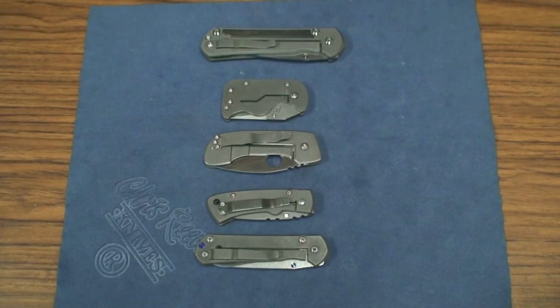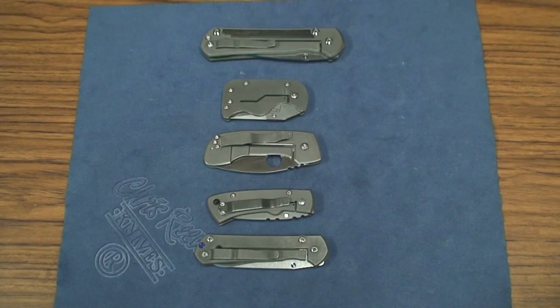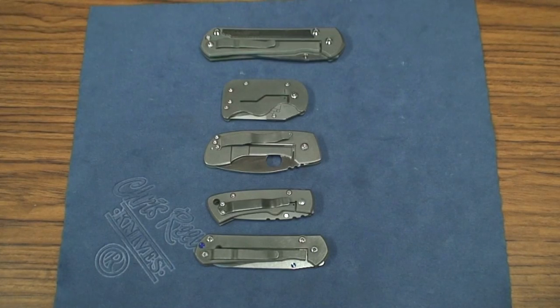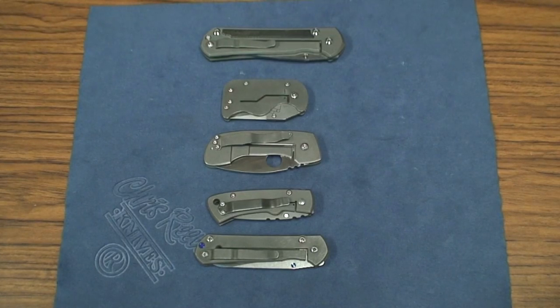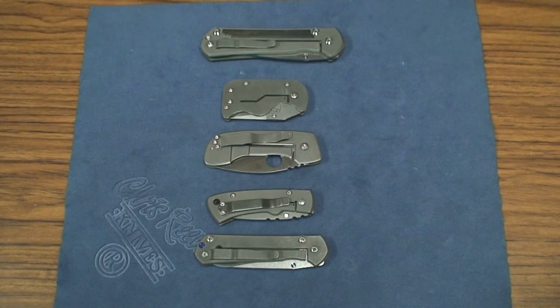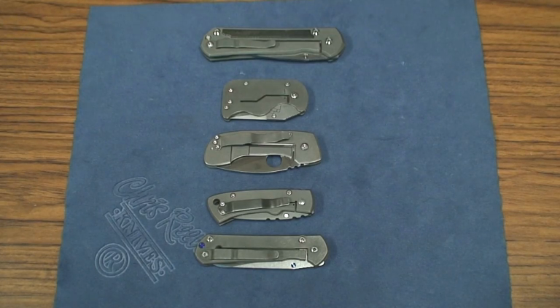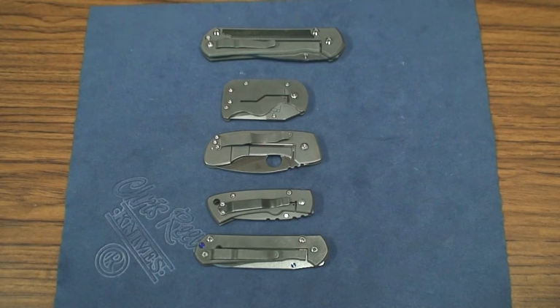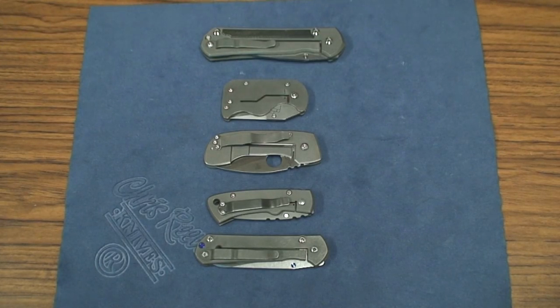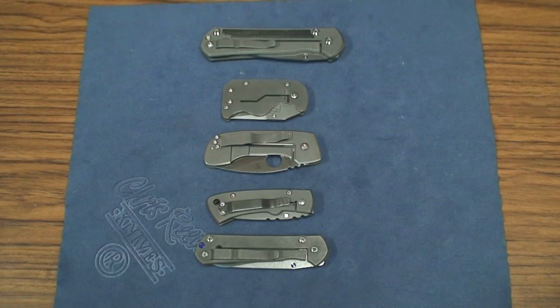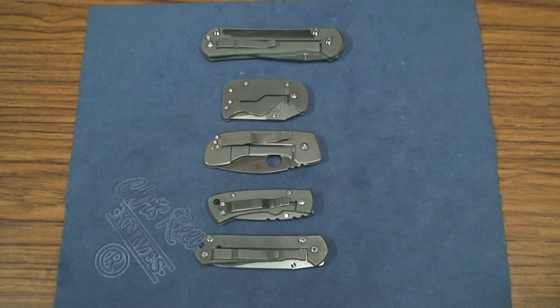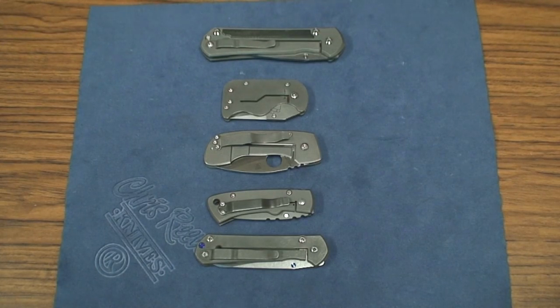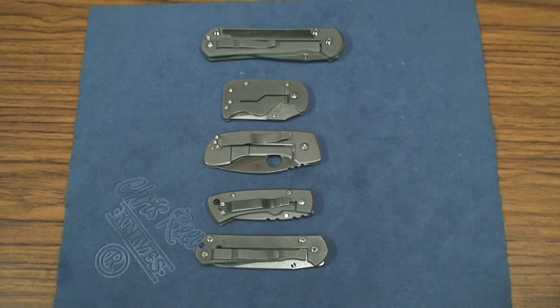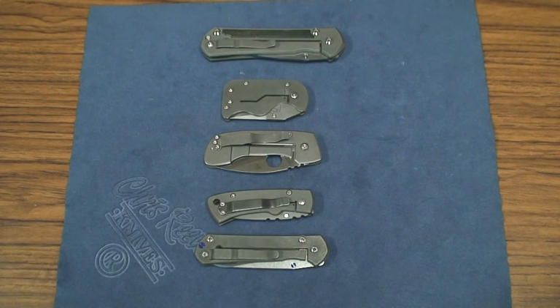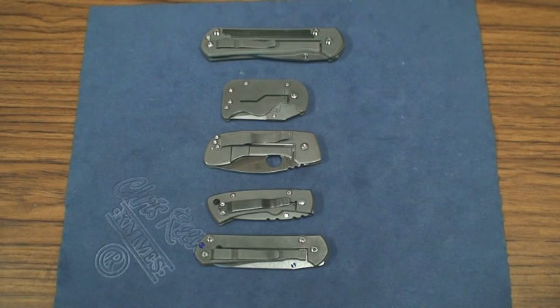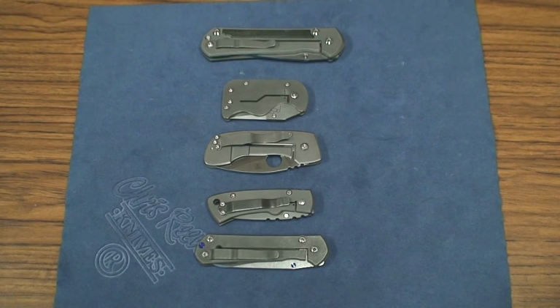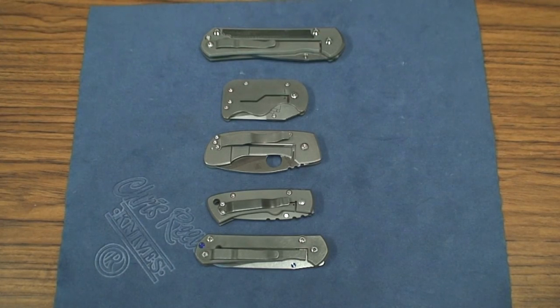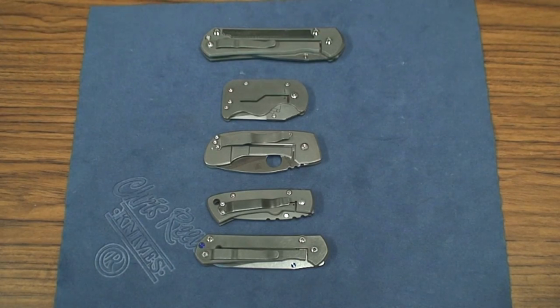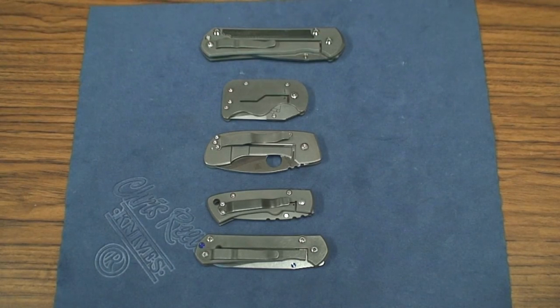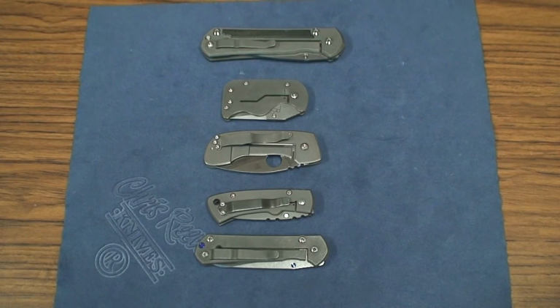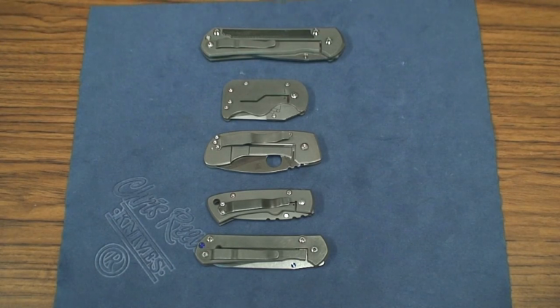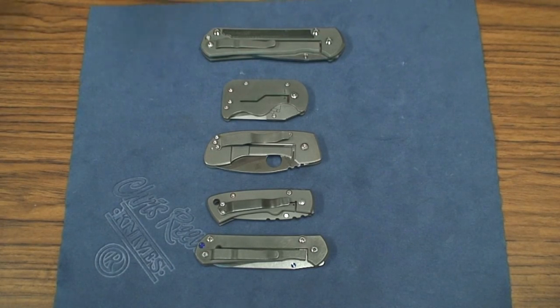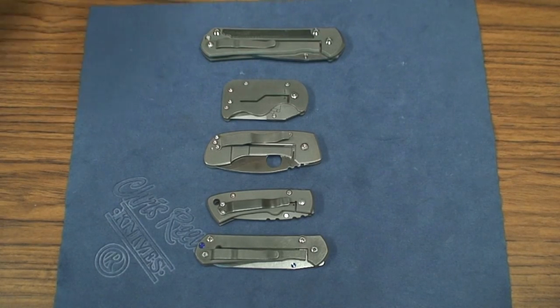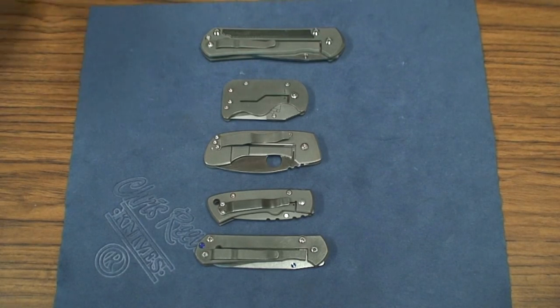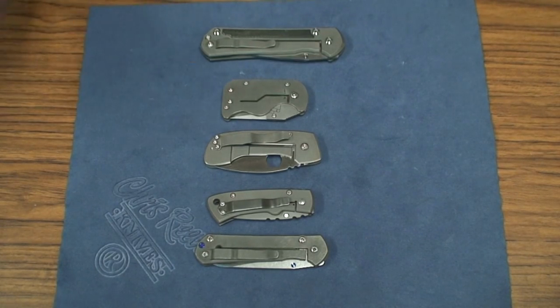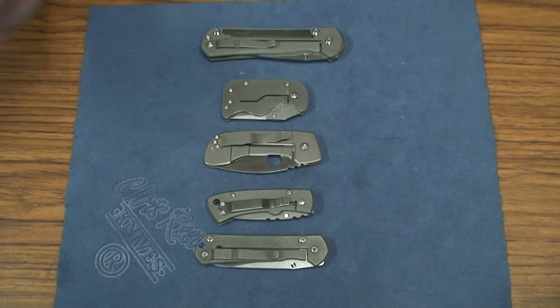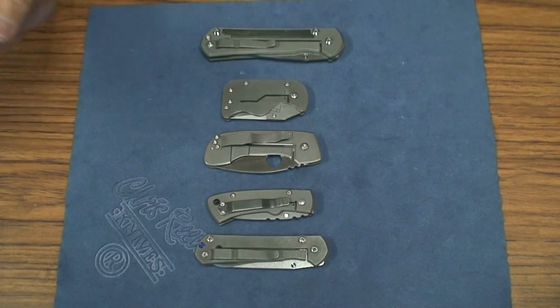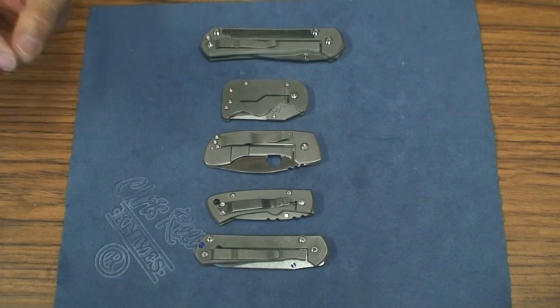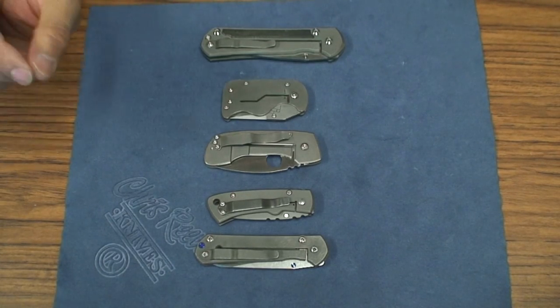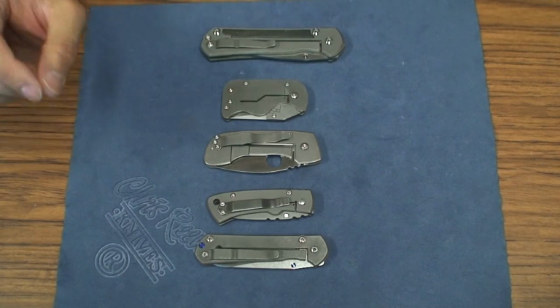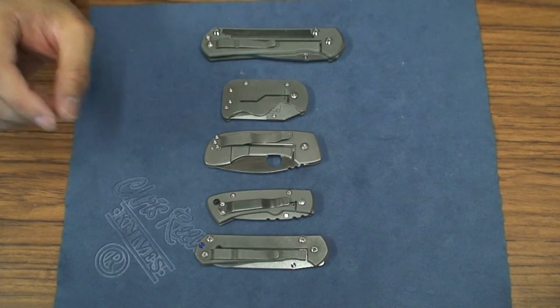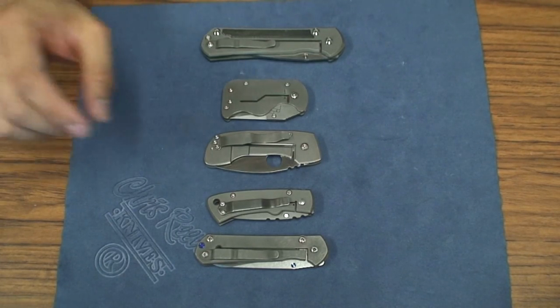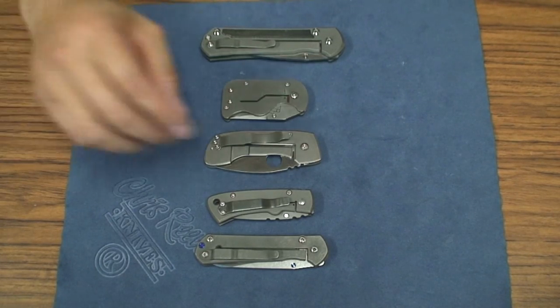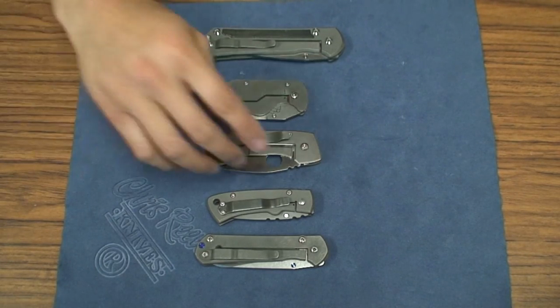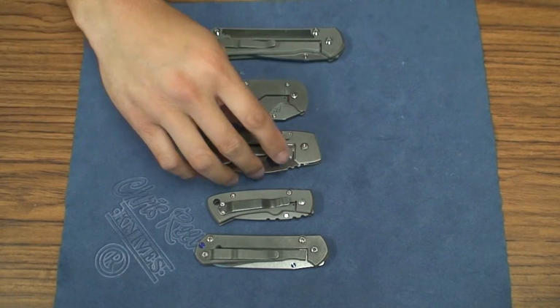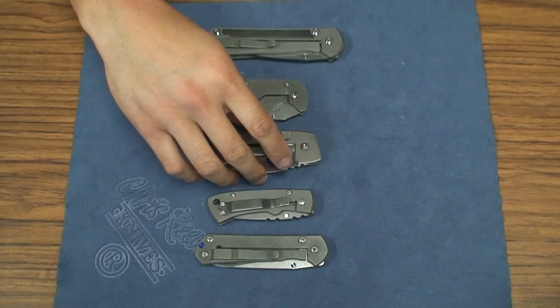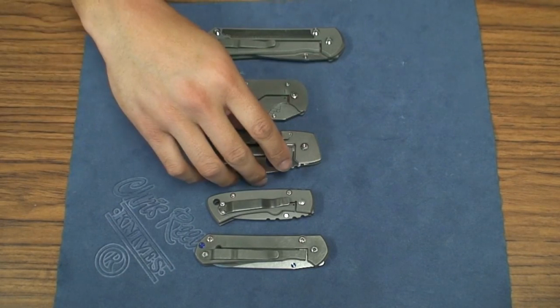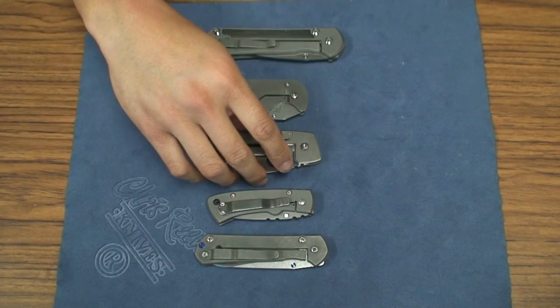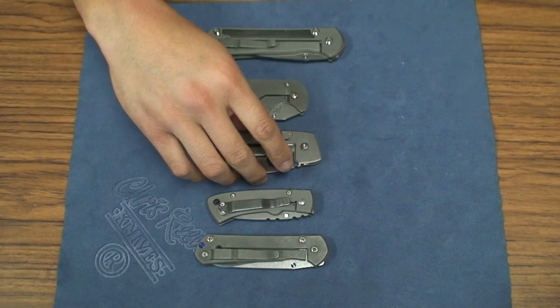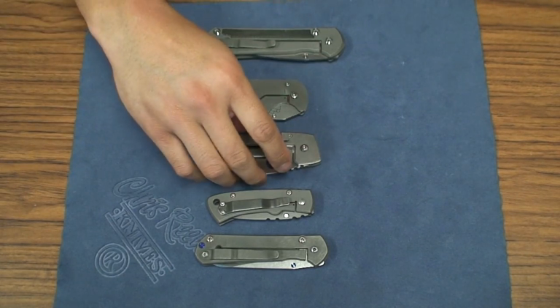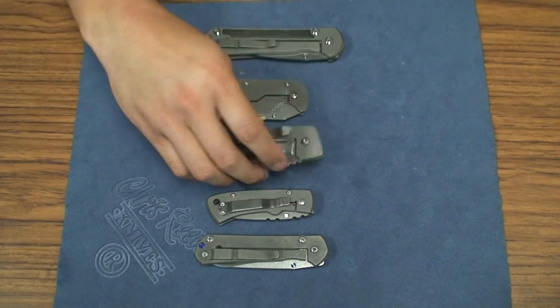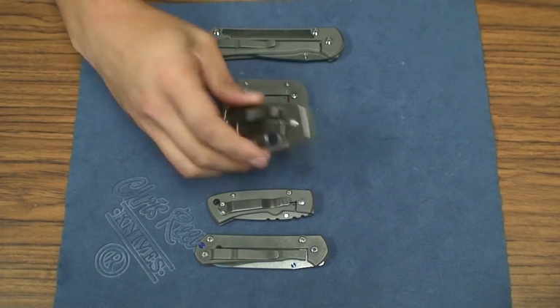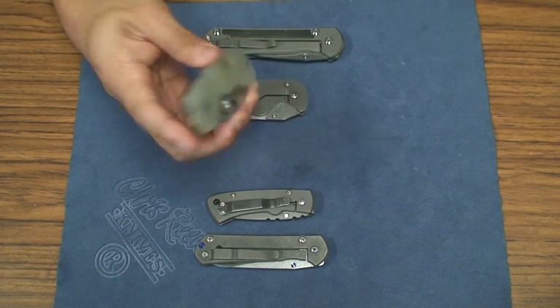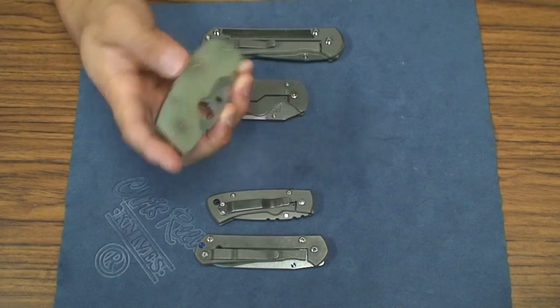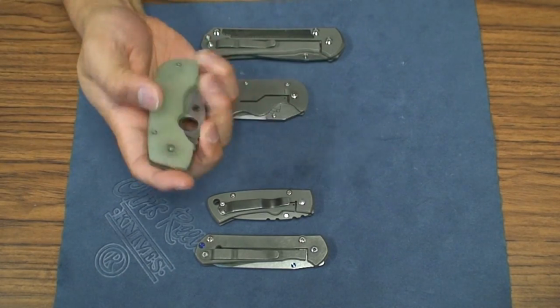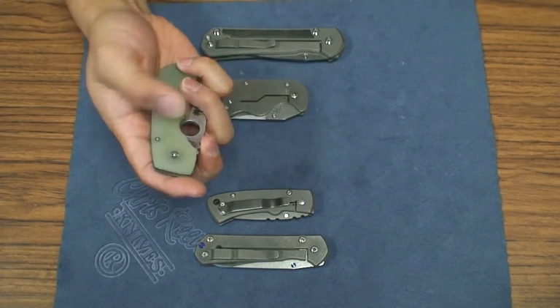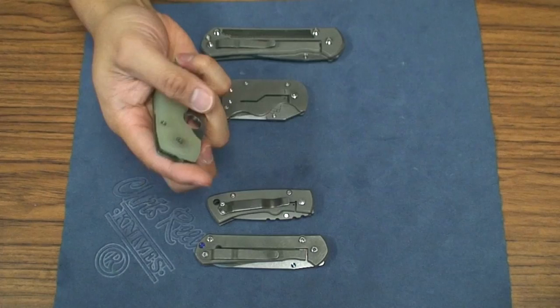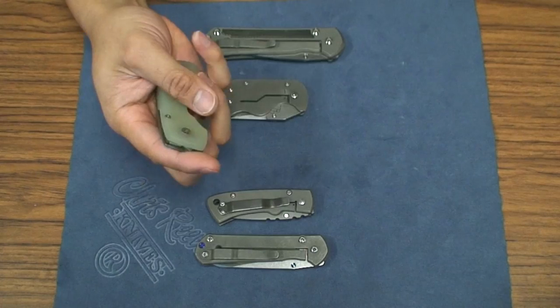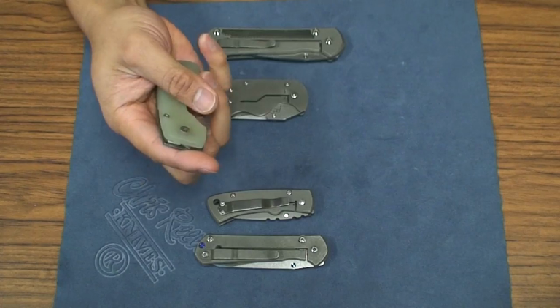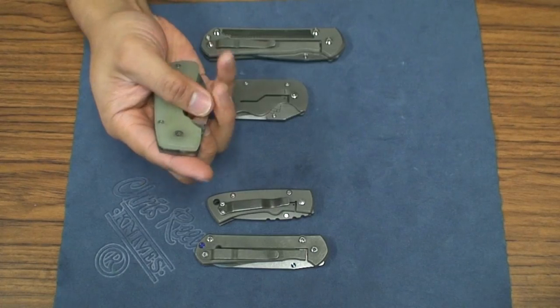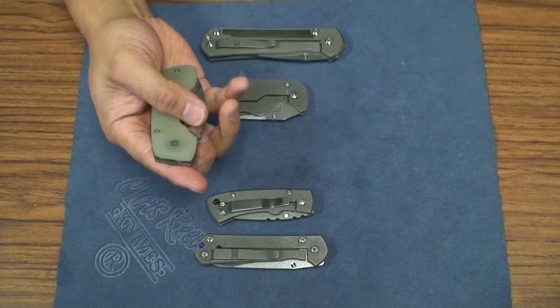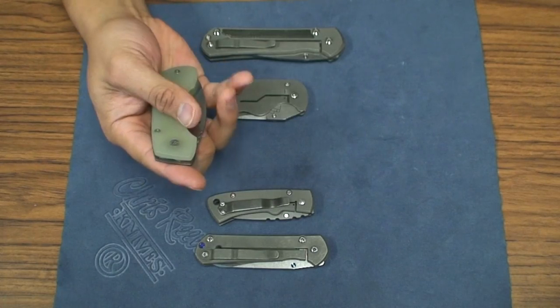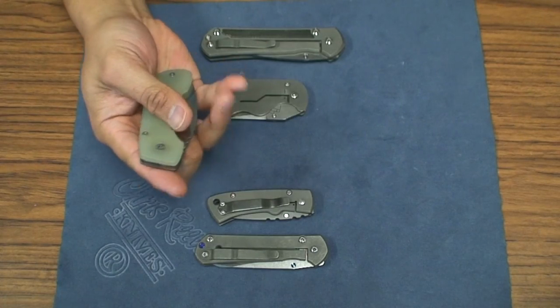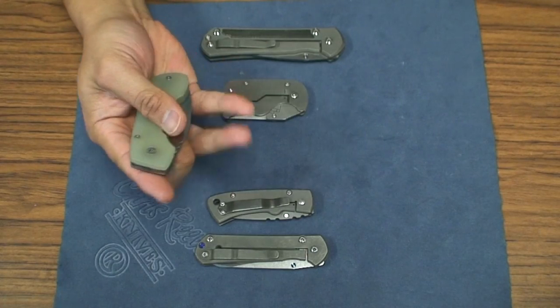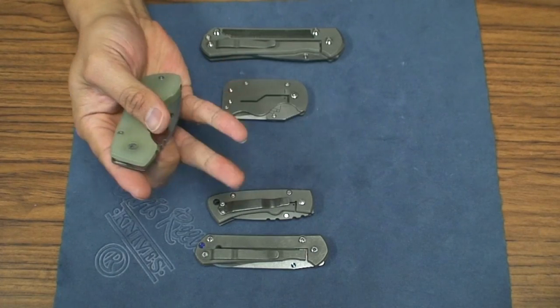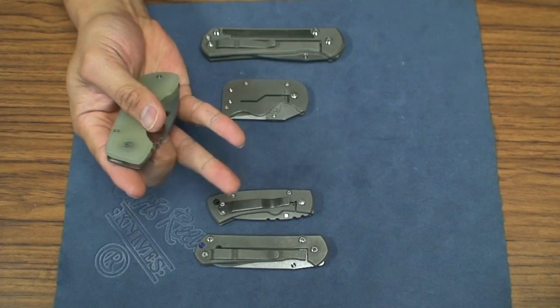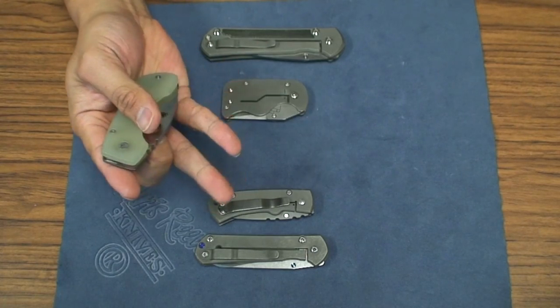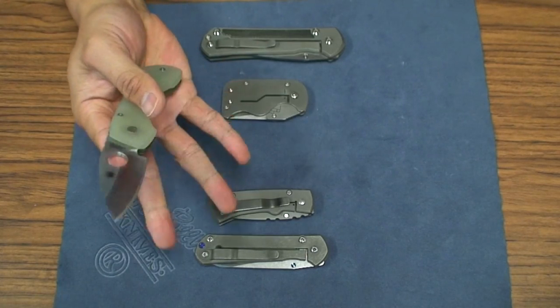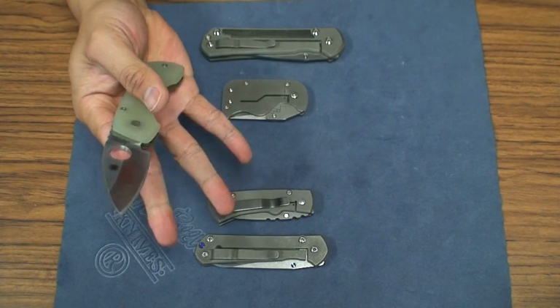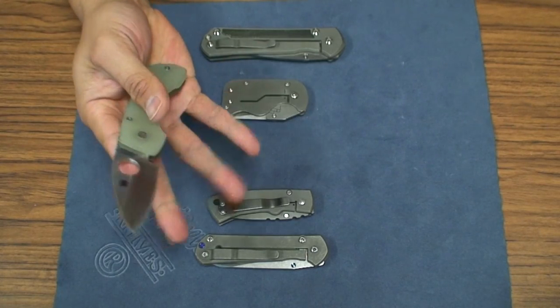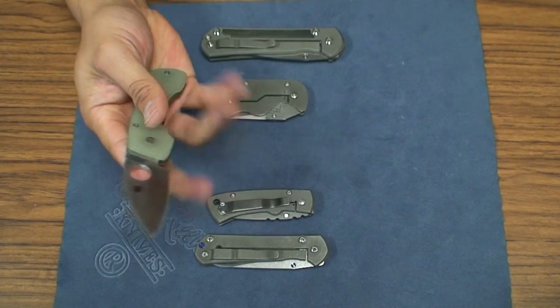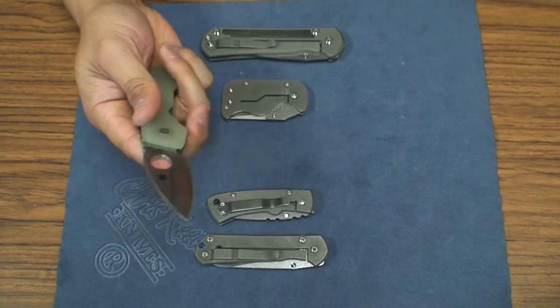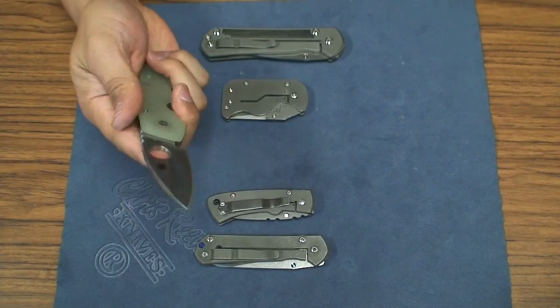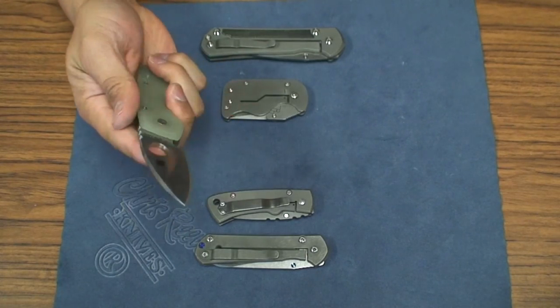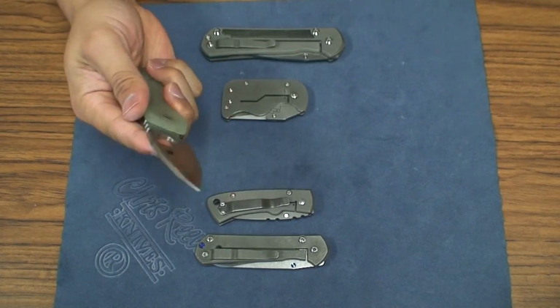What's going on guys? Another knife review here for you. This is the Spyderco Kevin Wilkins Leaf Storm.